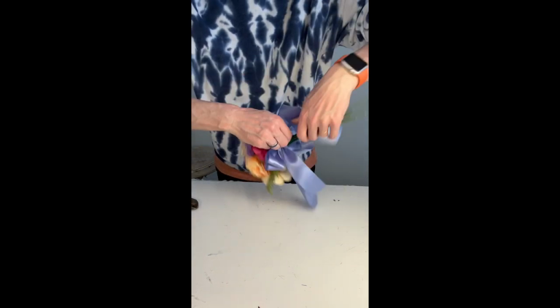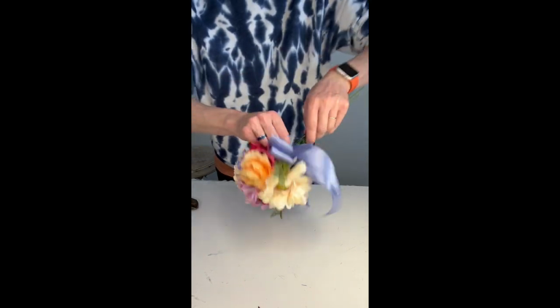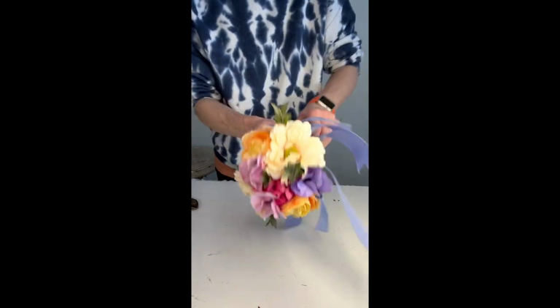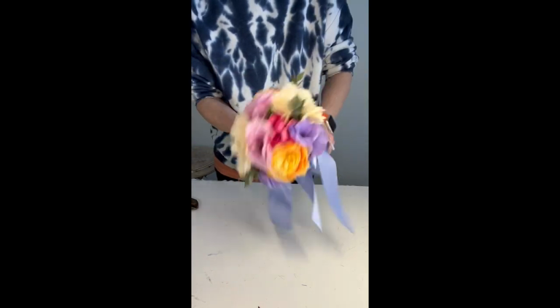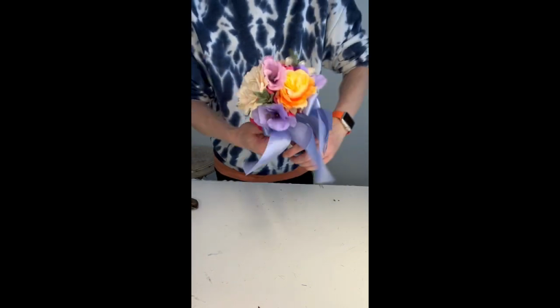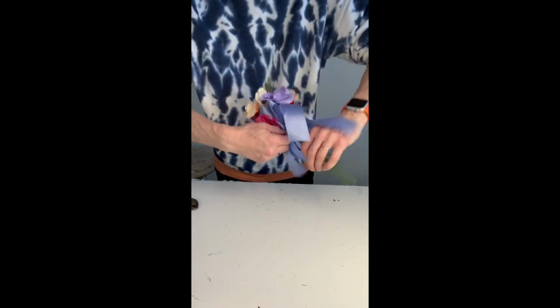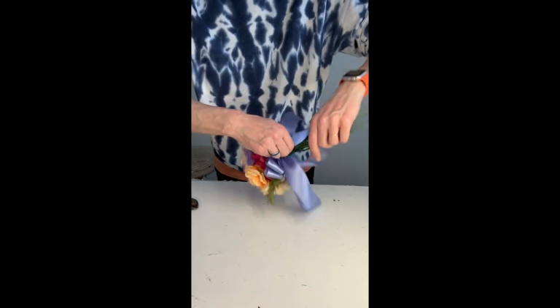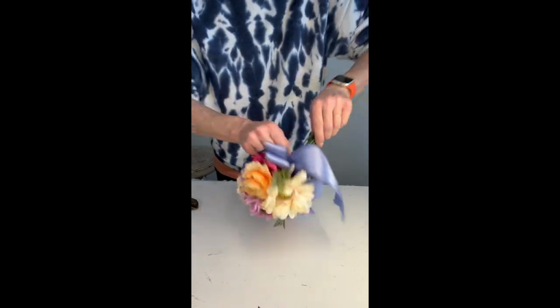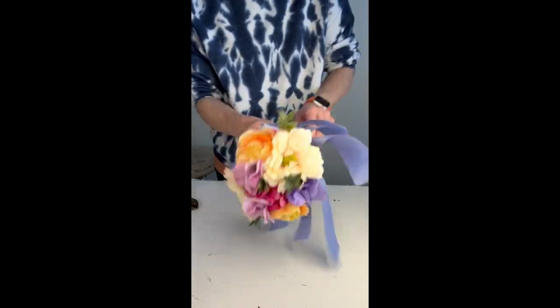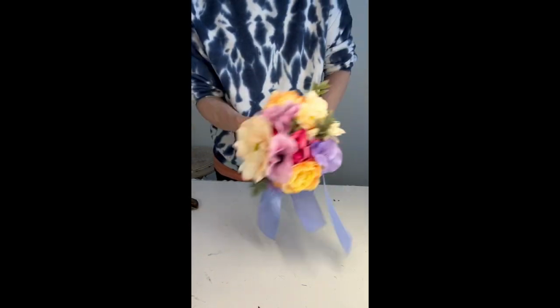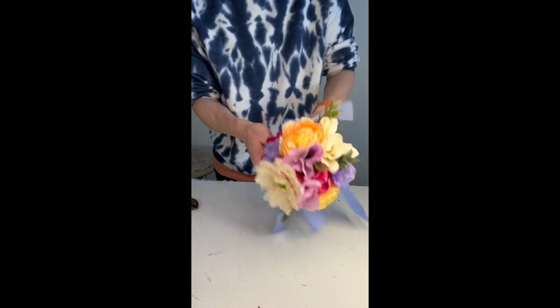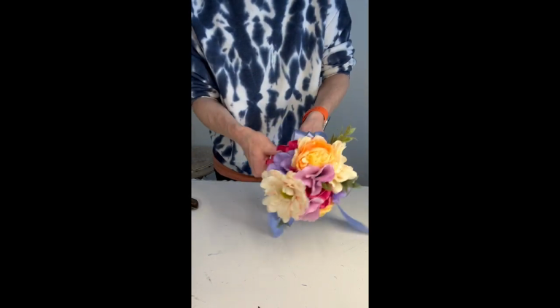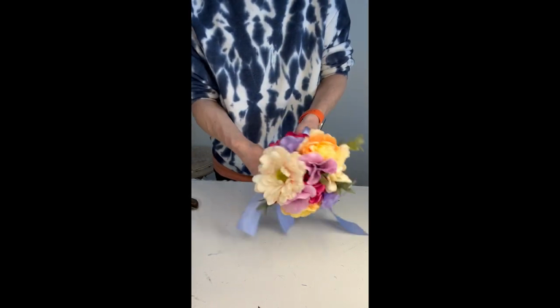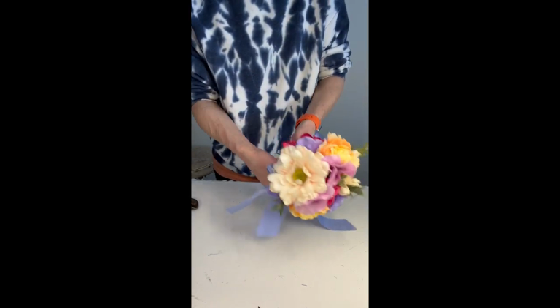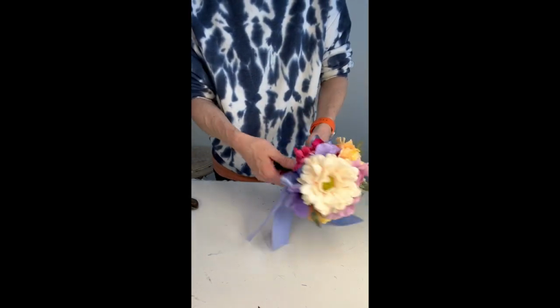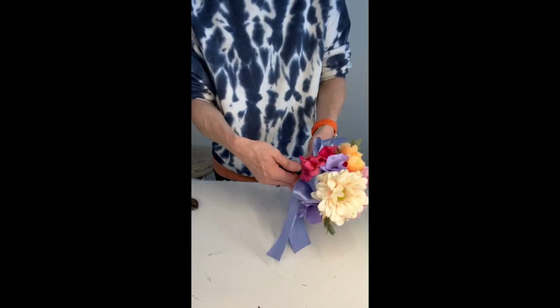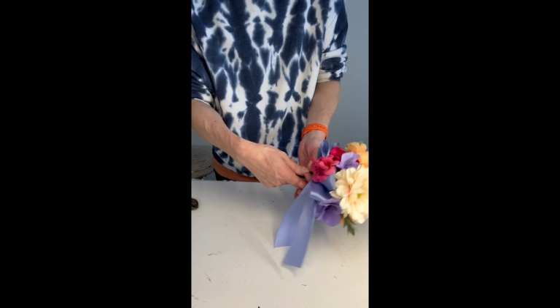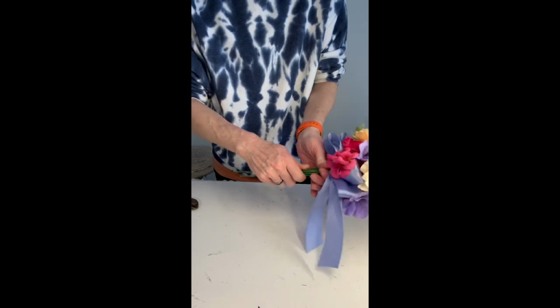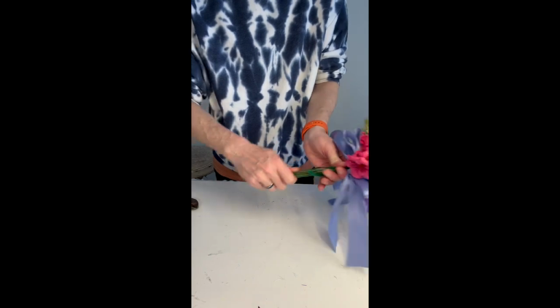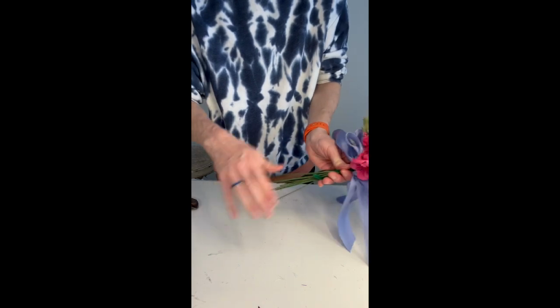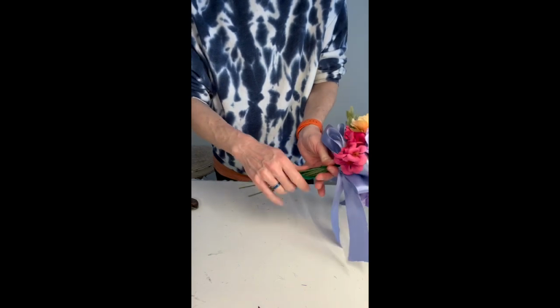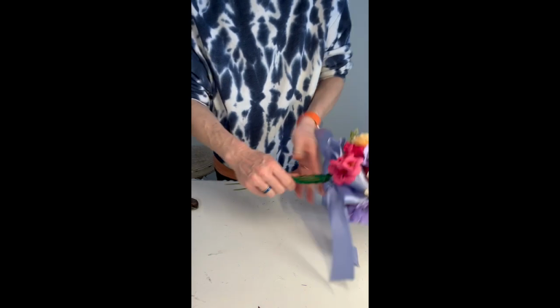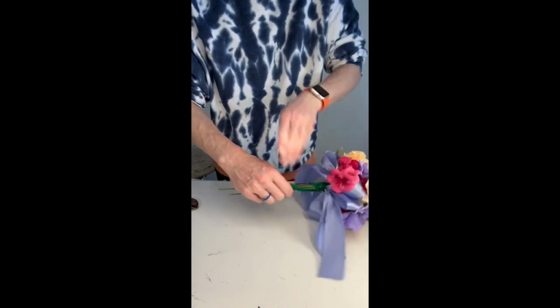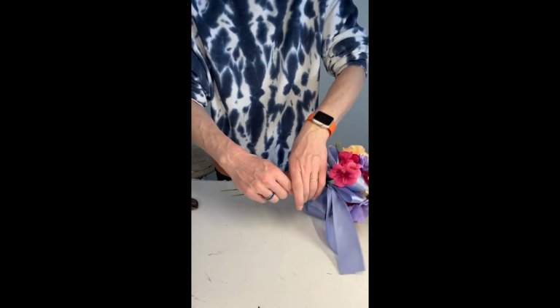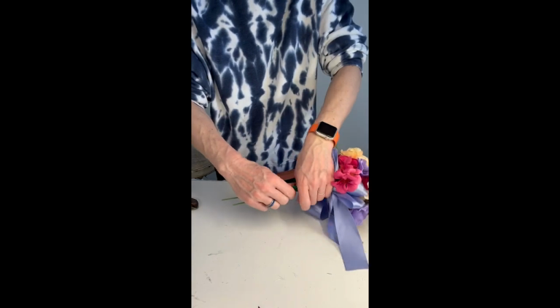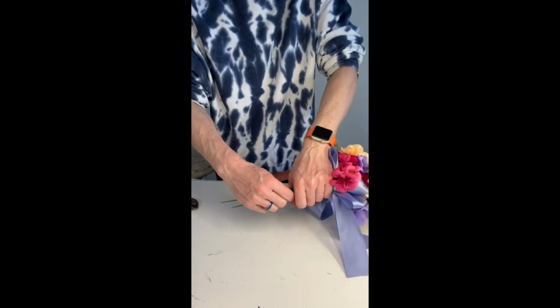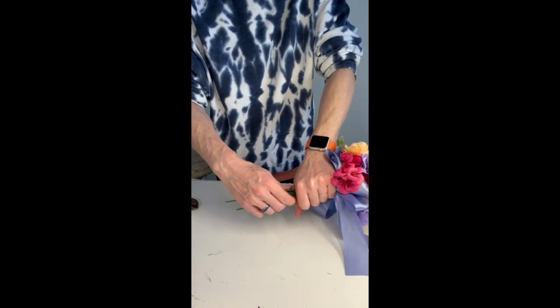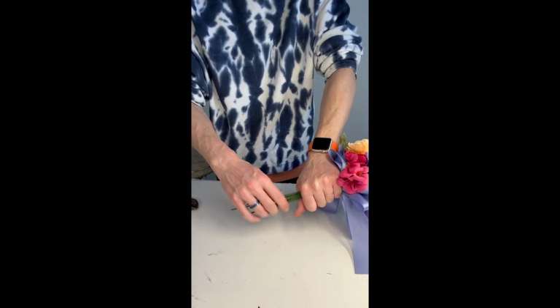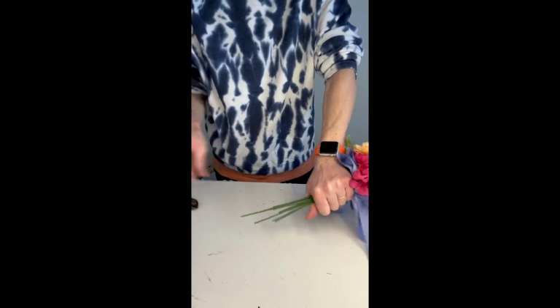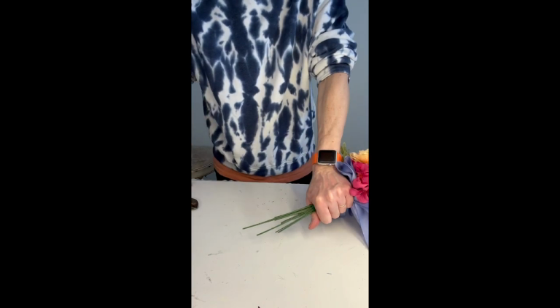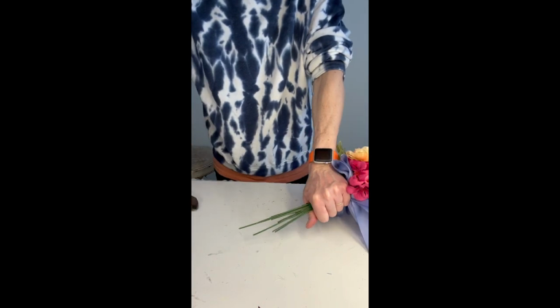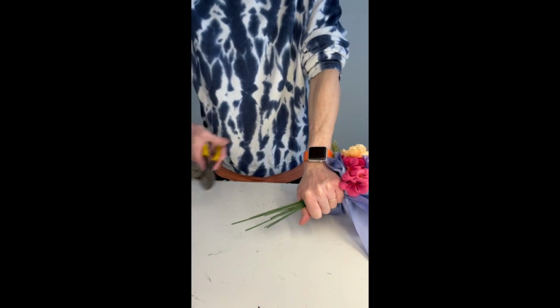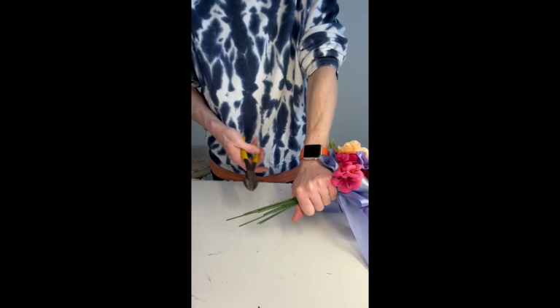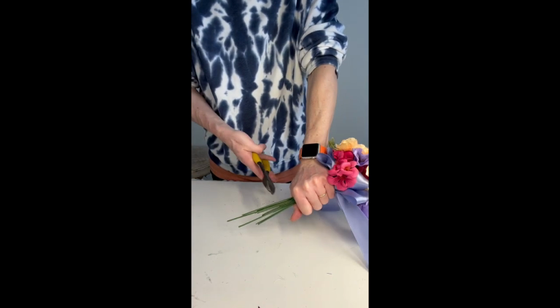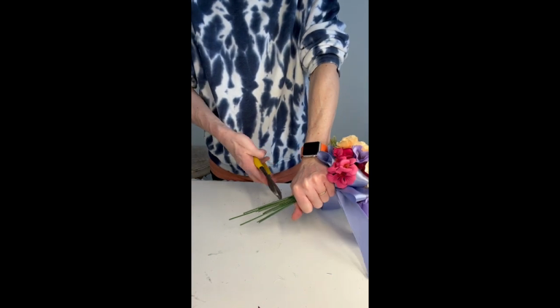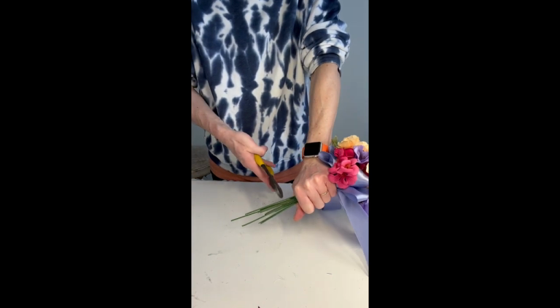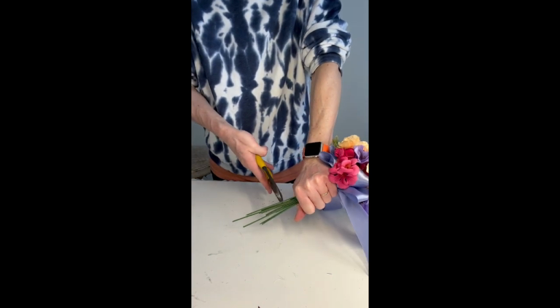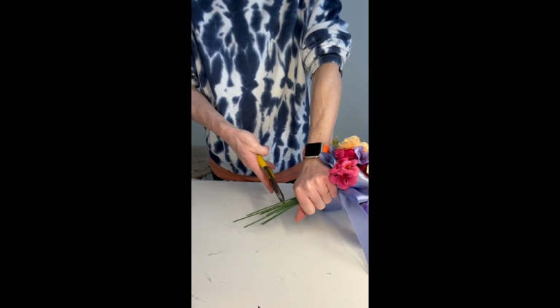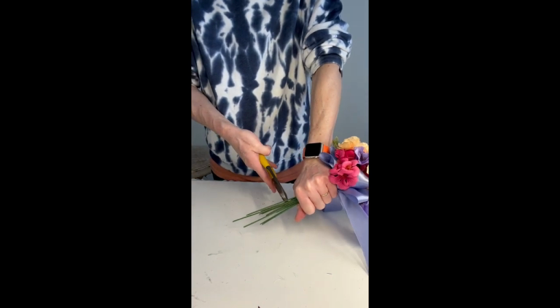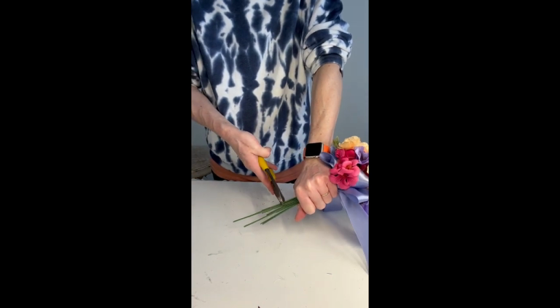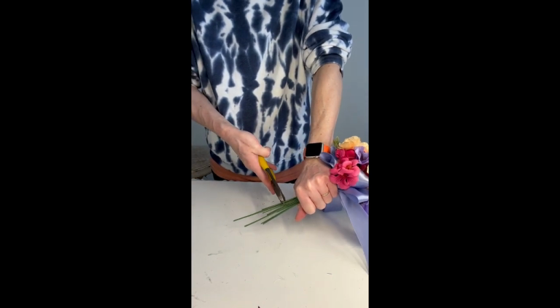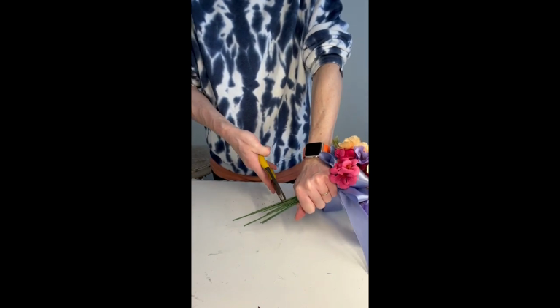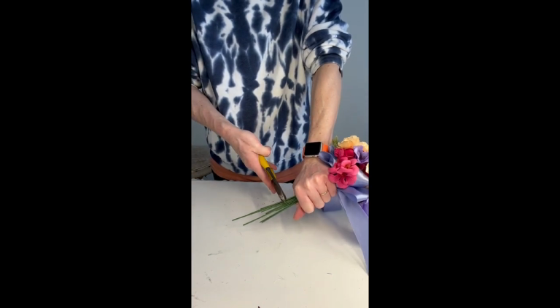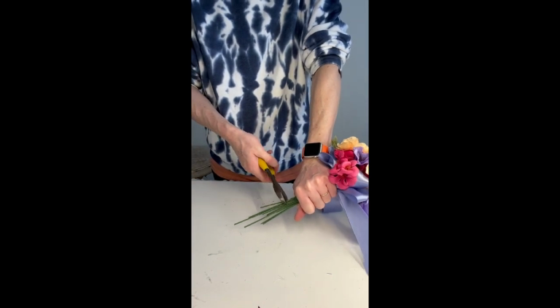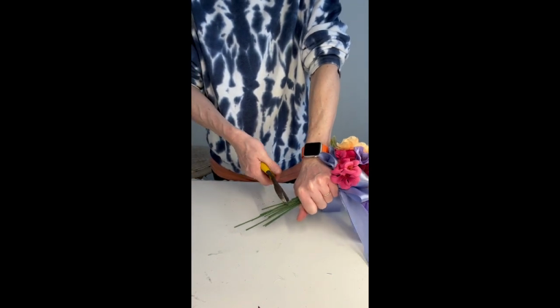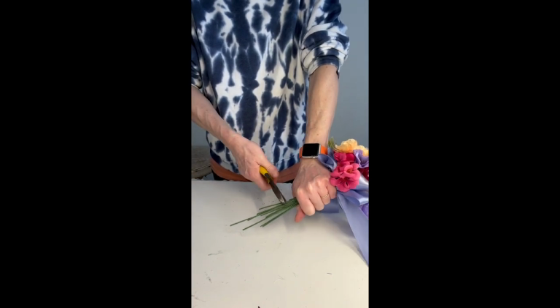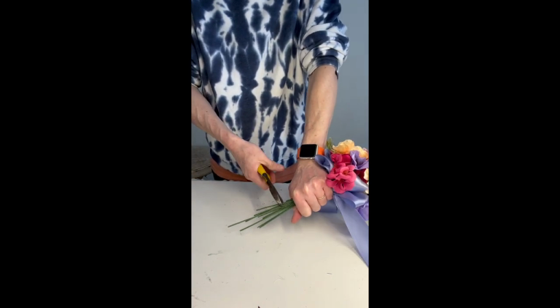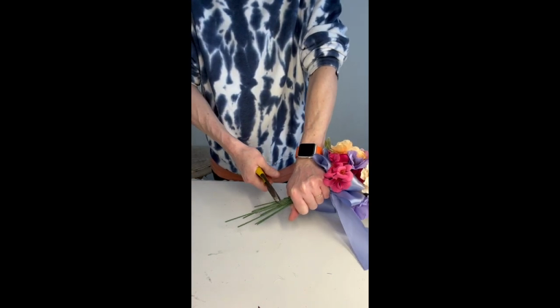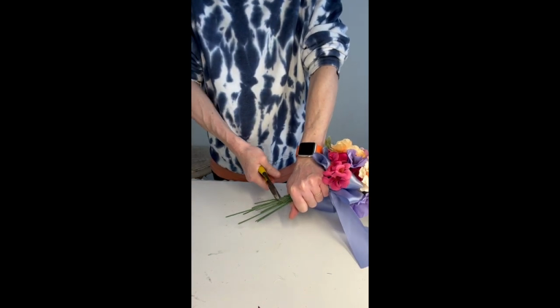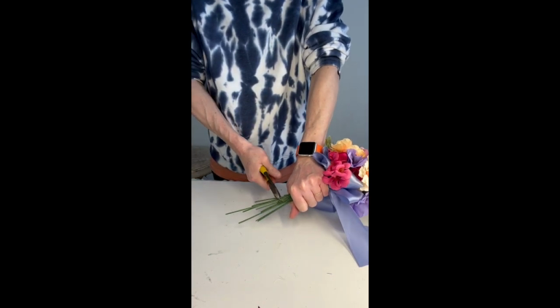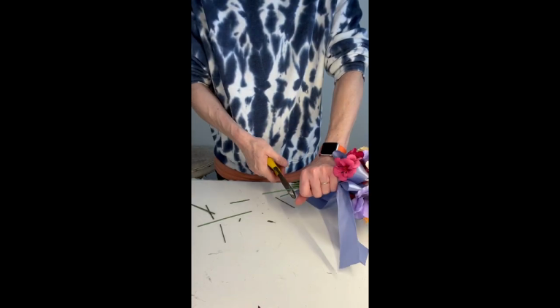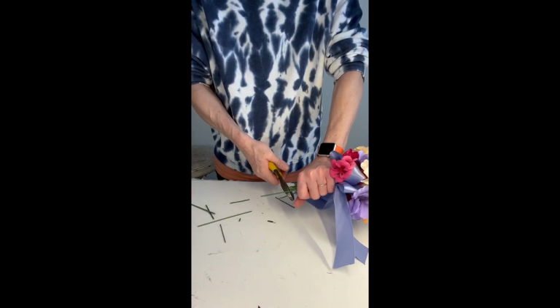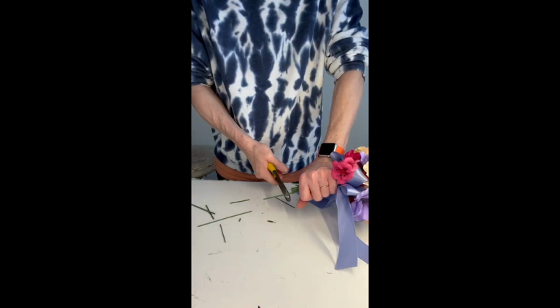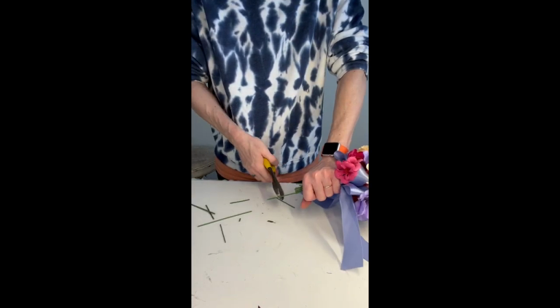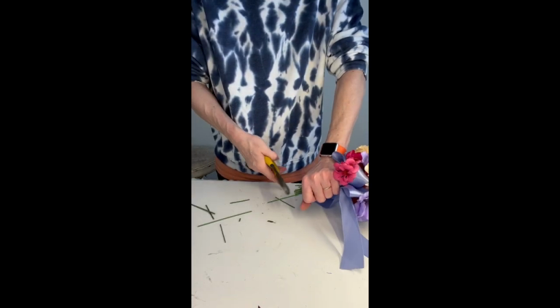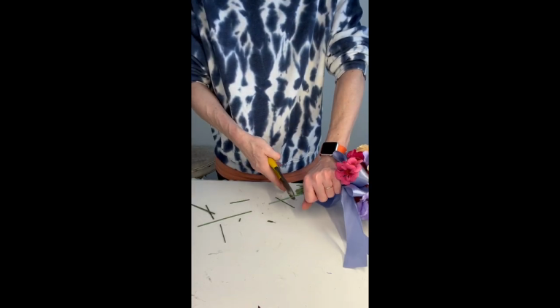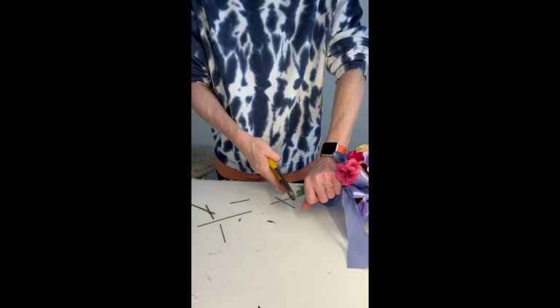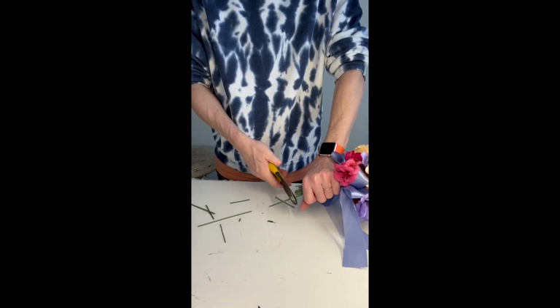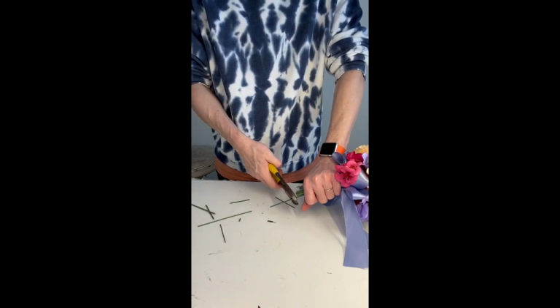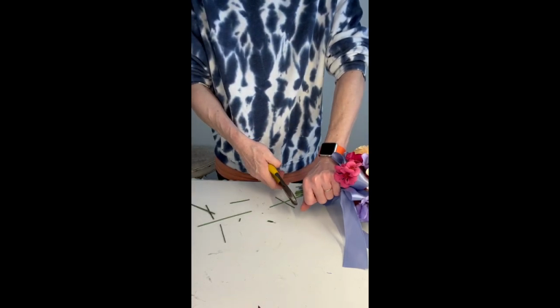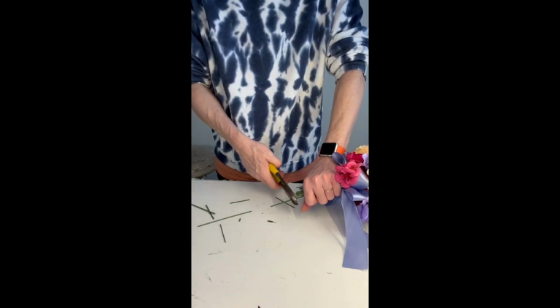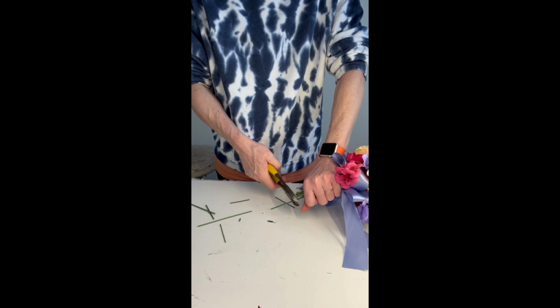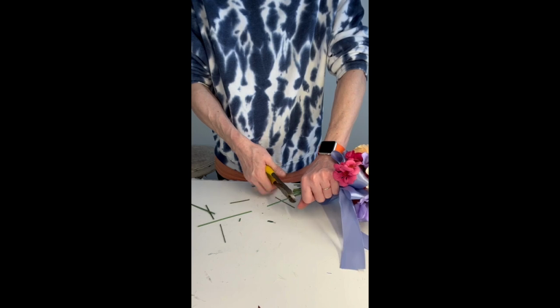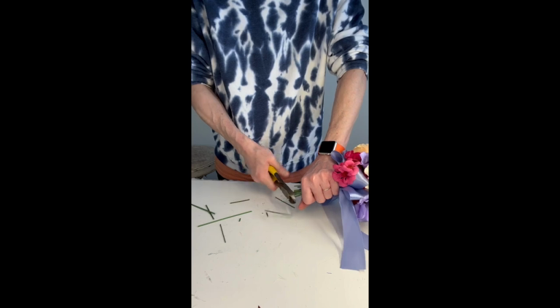I want to go maybe a hand and a half — I don't want to go a full two hands on the stem. It might look a little funny and might be a little difficult to carry, especially if they're just using it instead of a corsage.